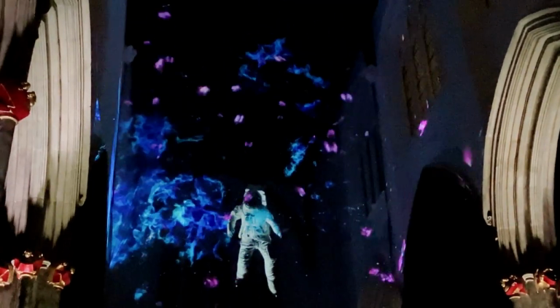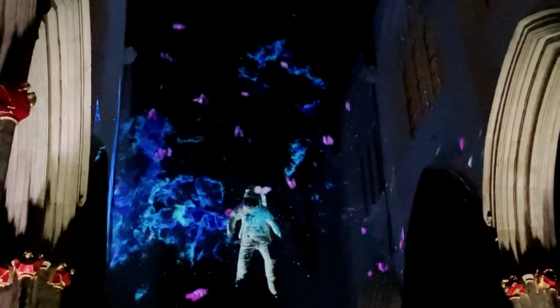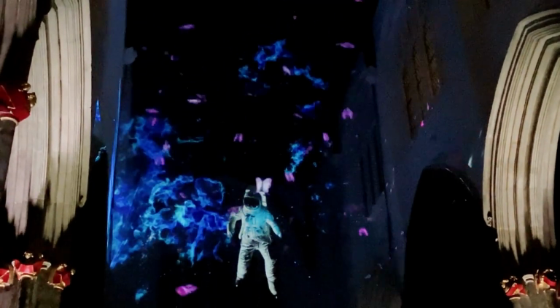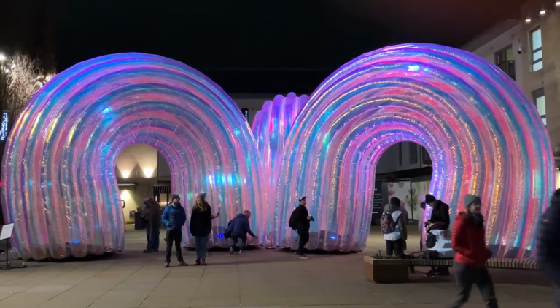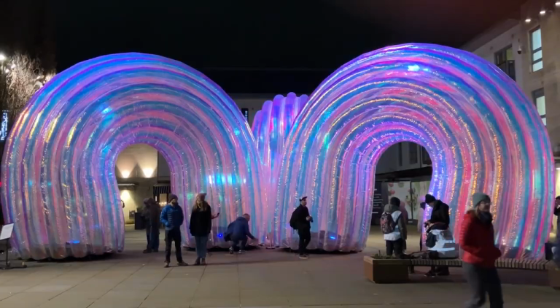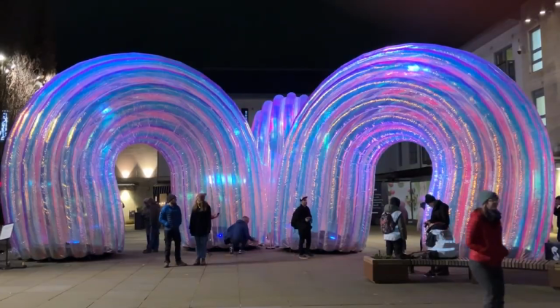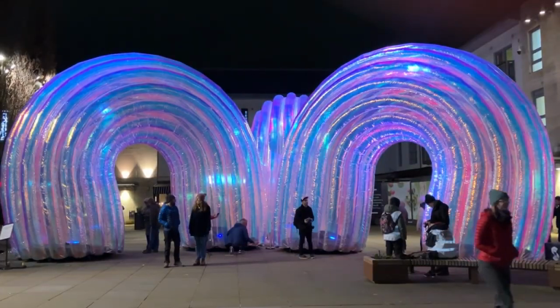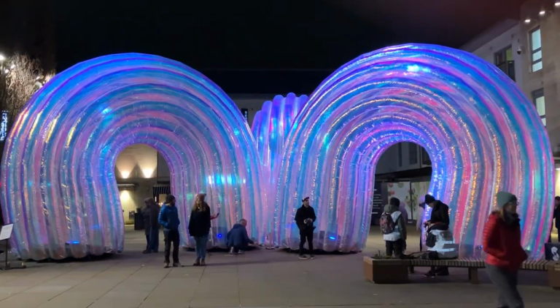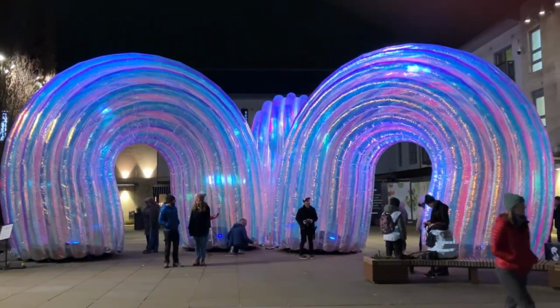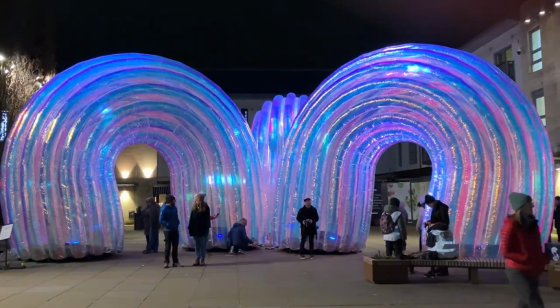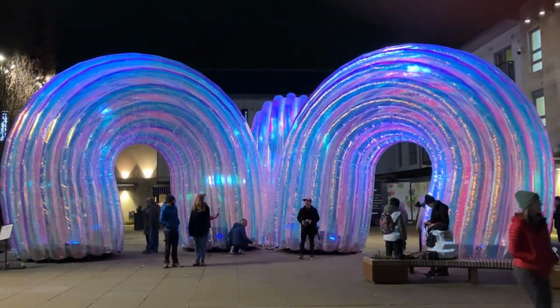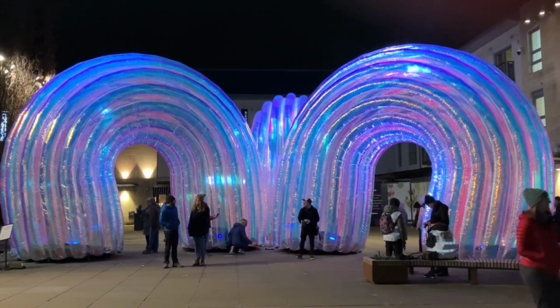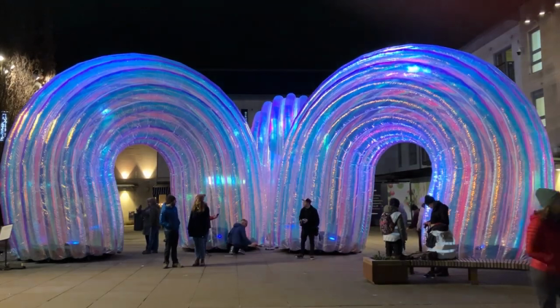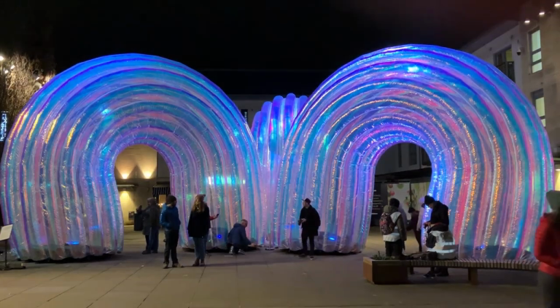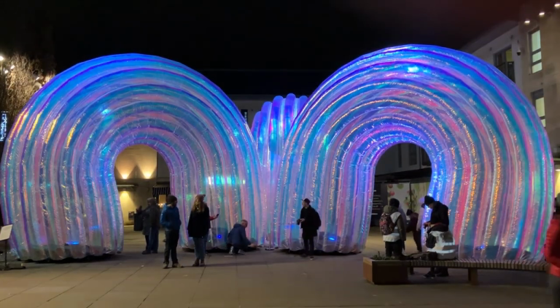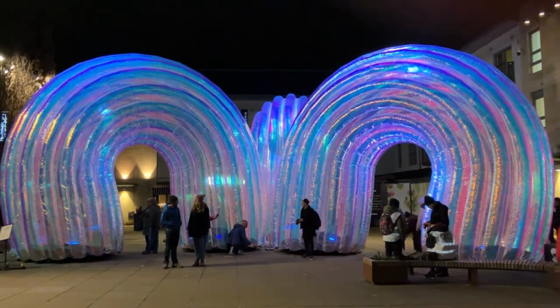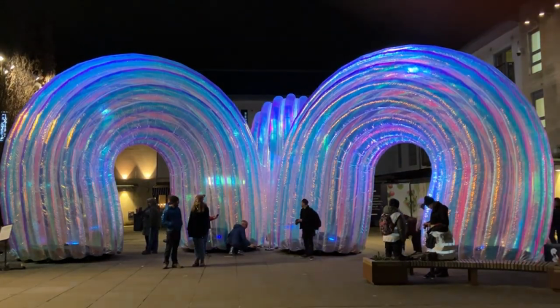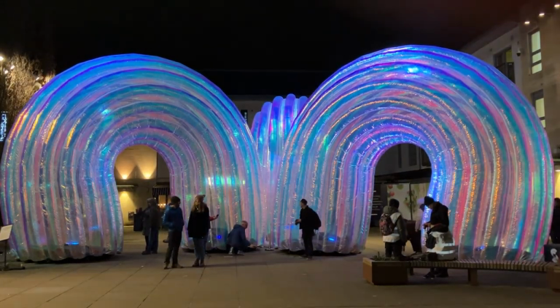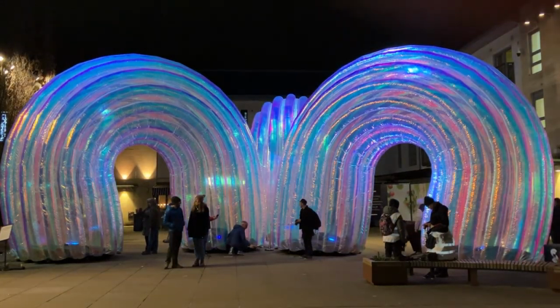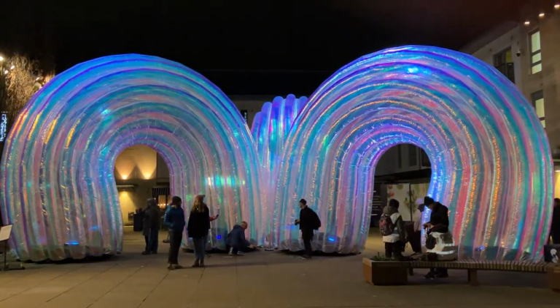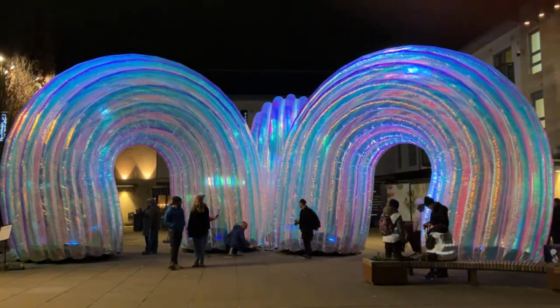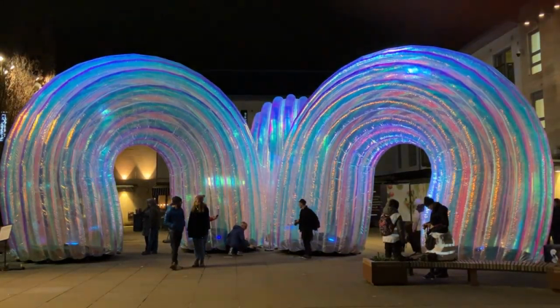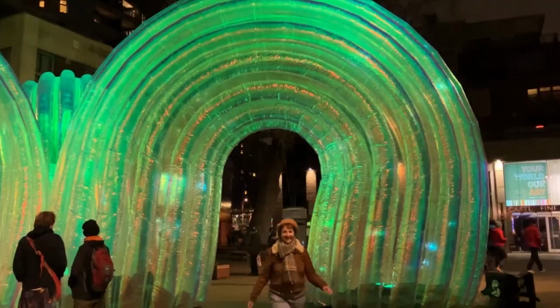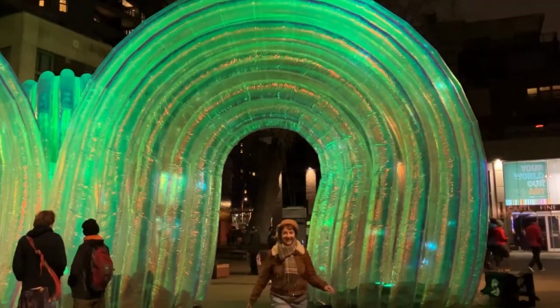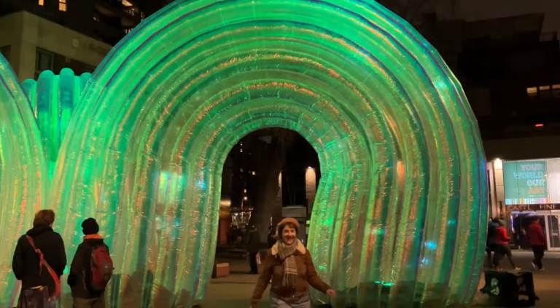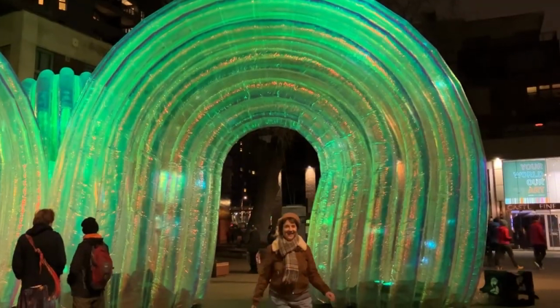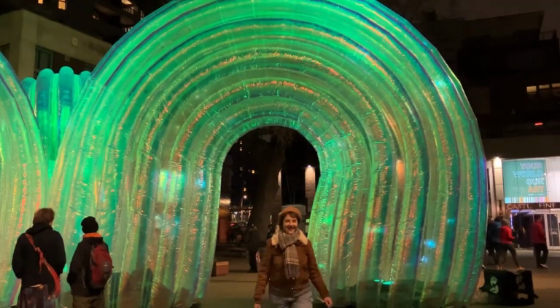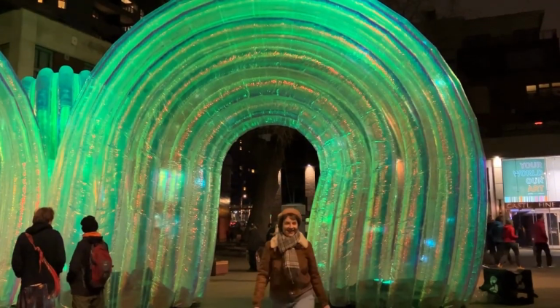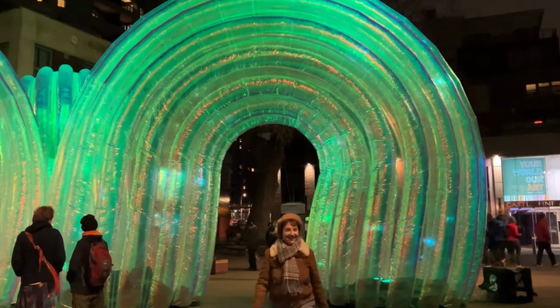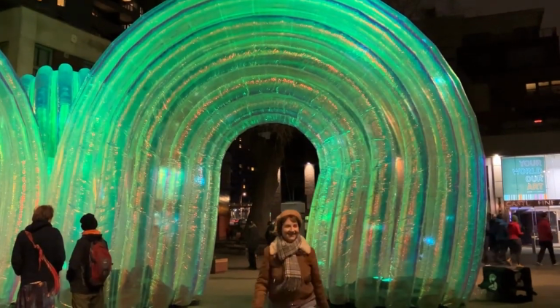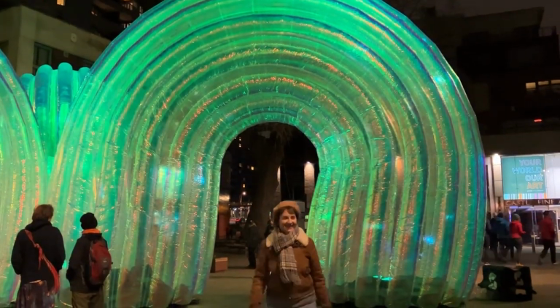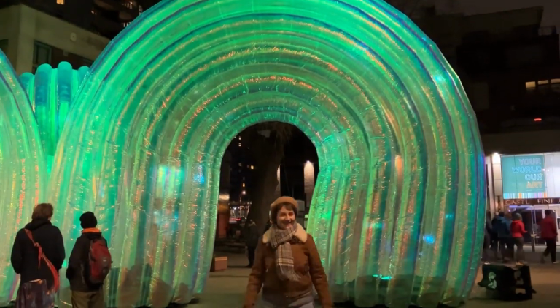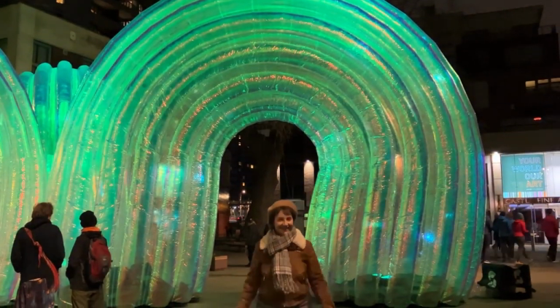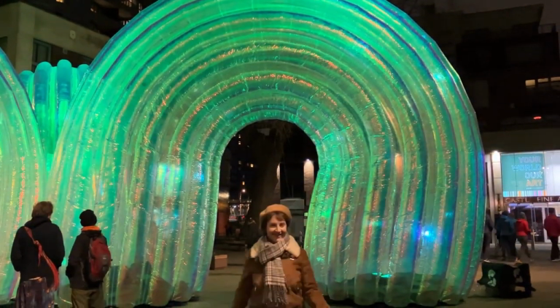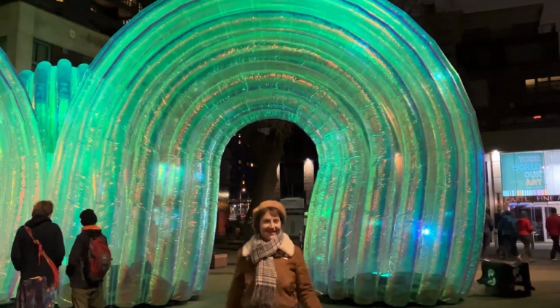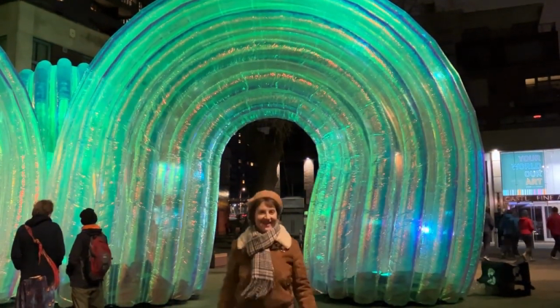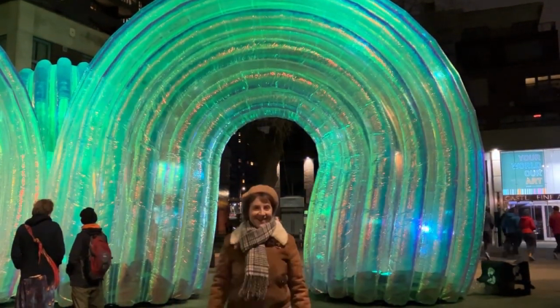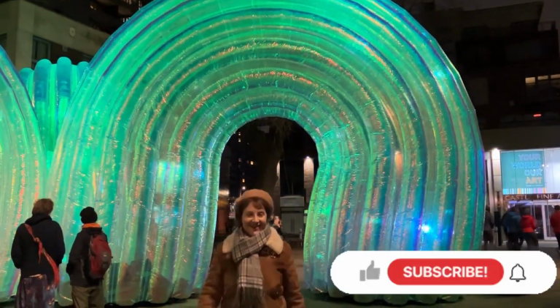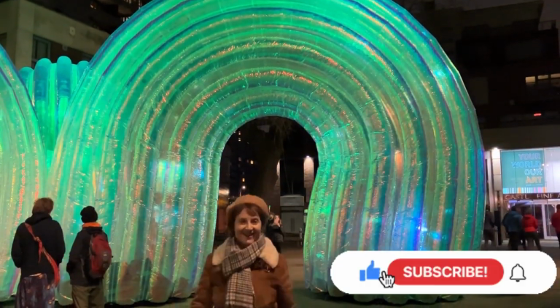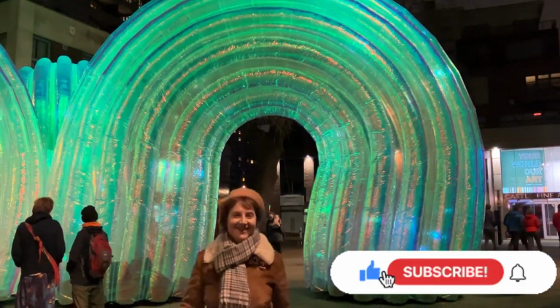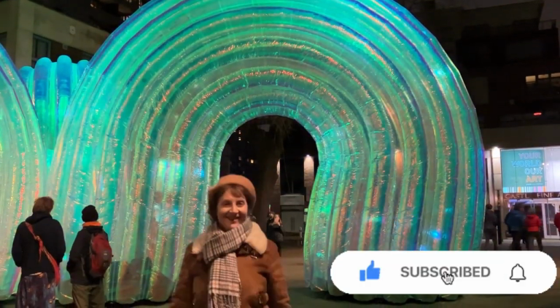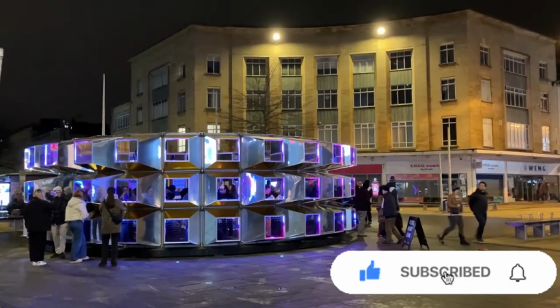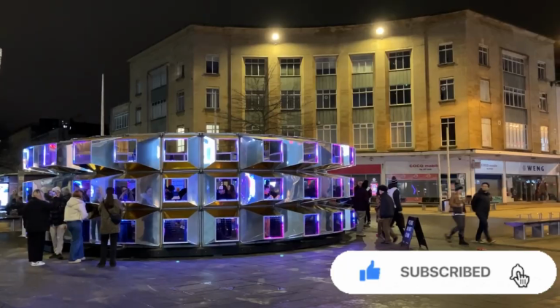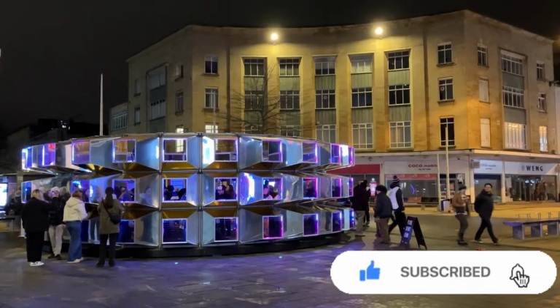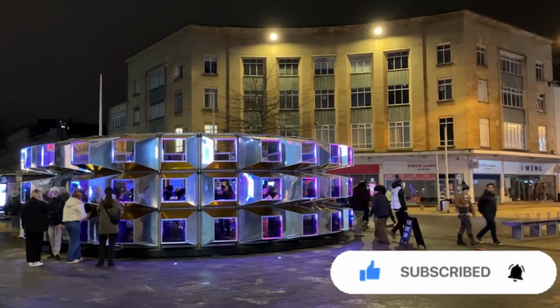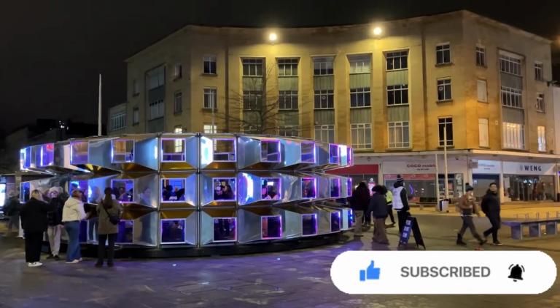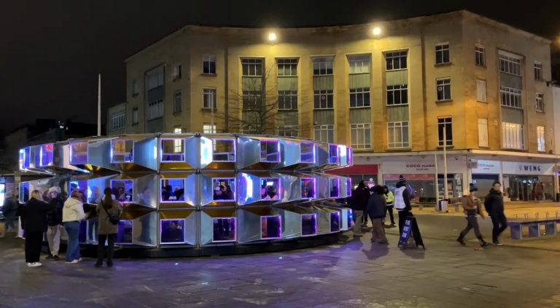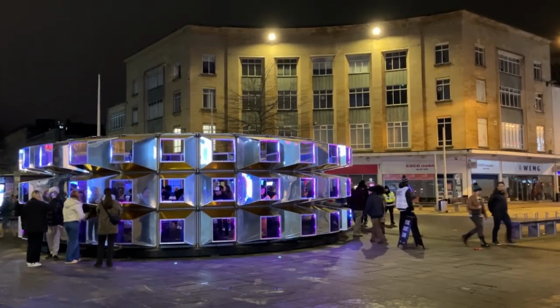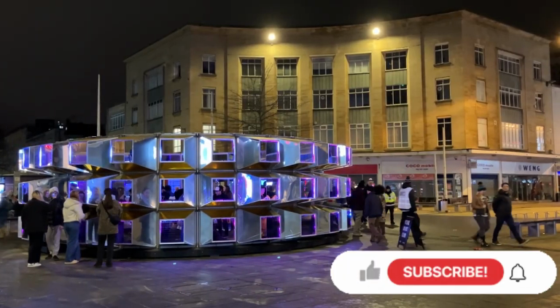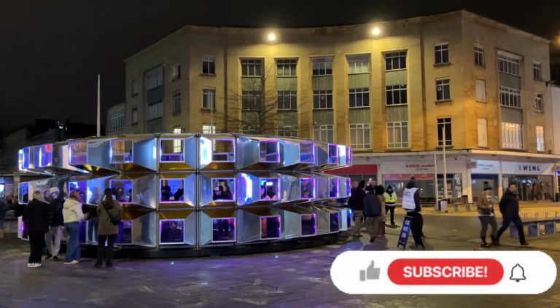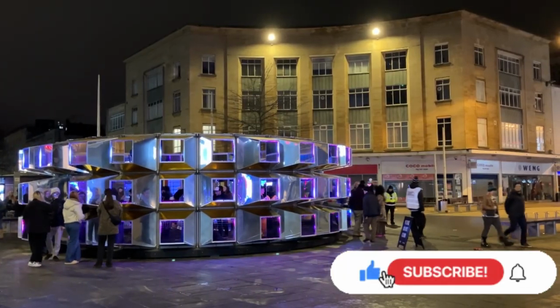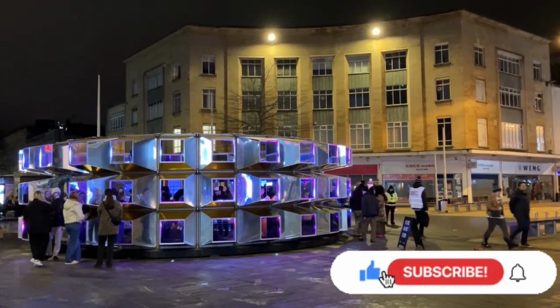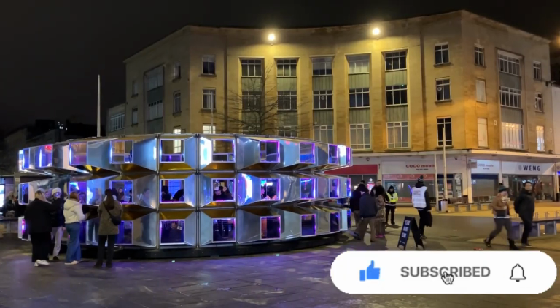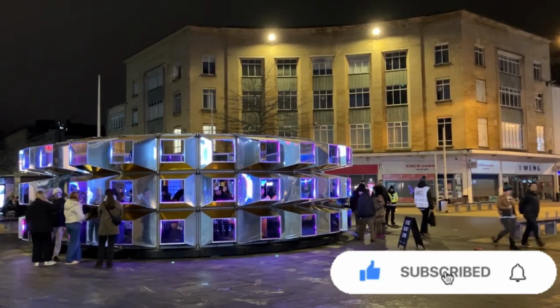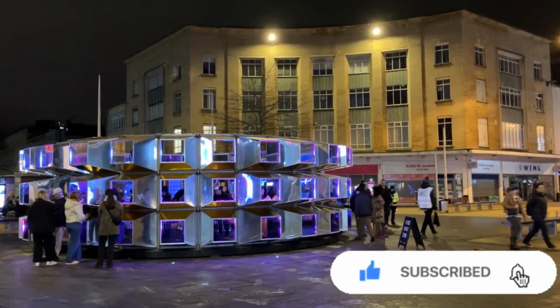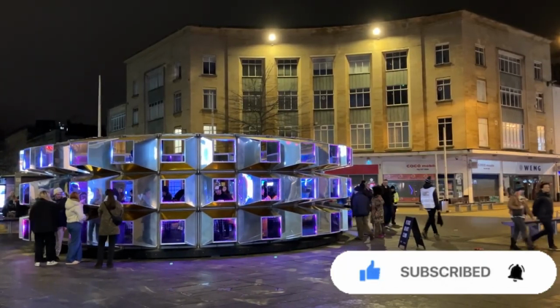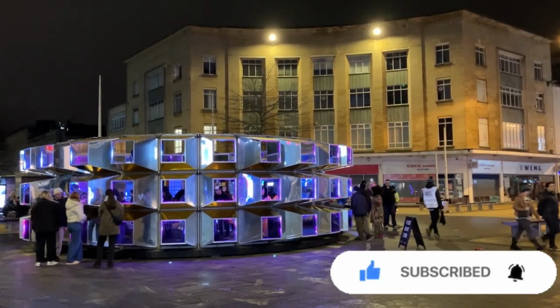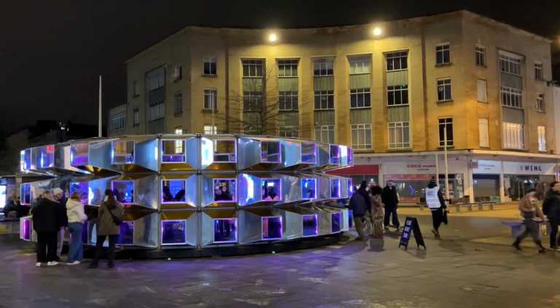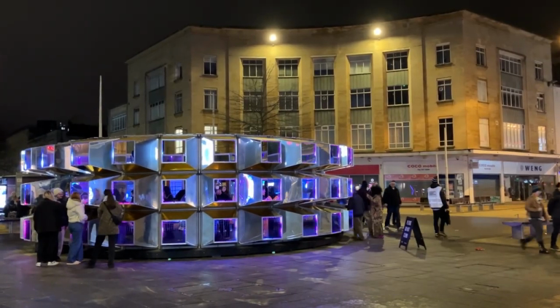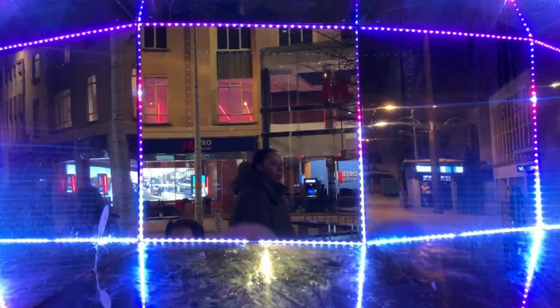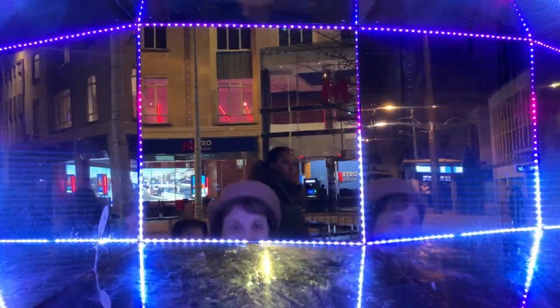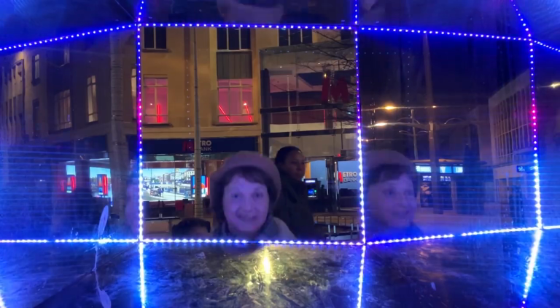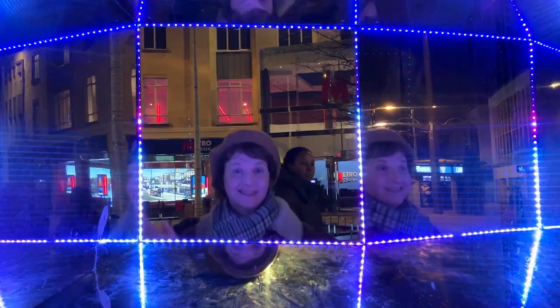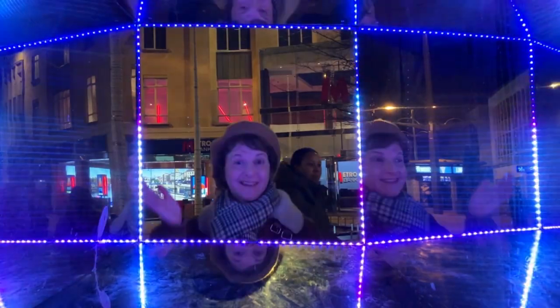To follow my adventures around Bristol and beyond, please hit the subscribe and bell button. Thanks for watching.